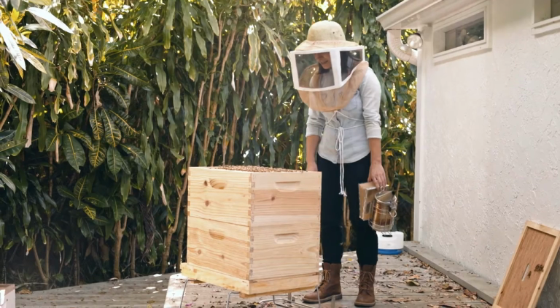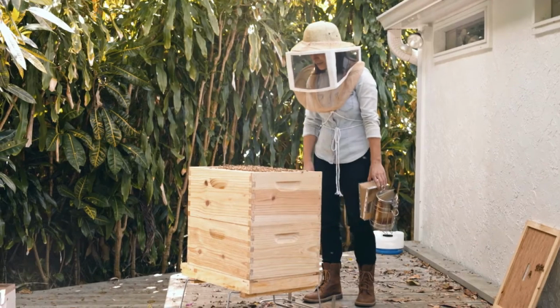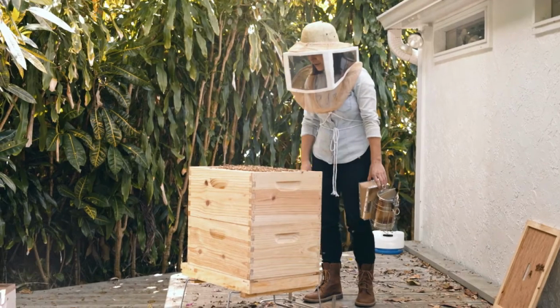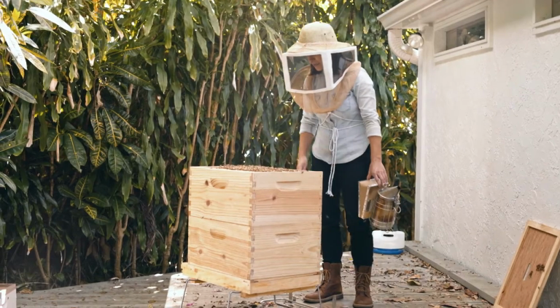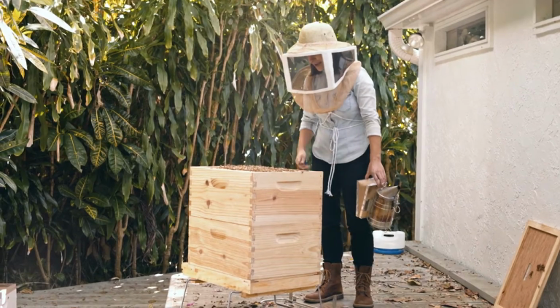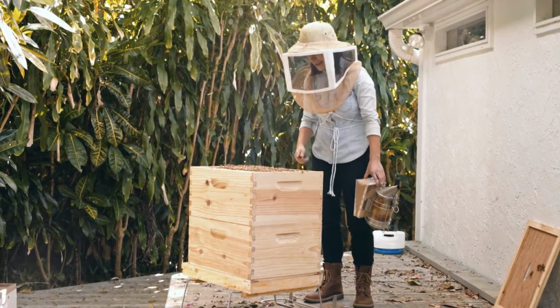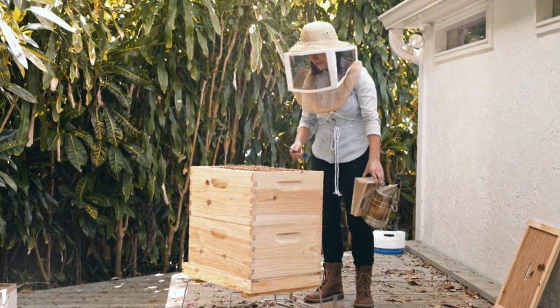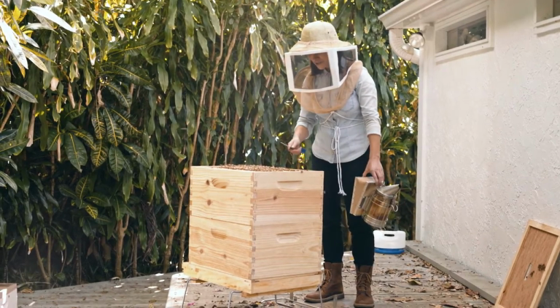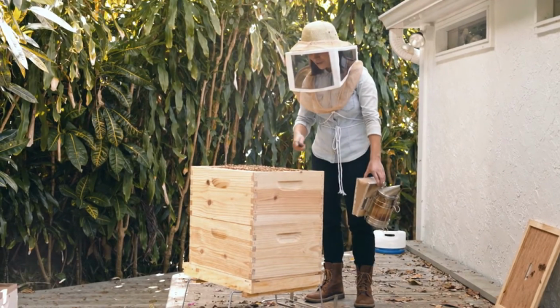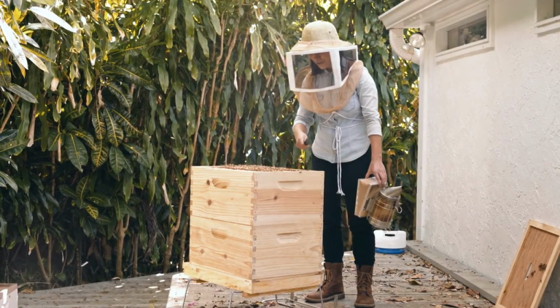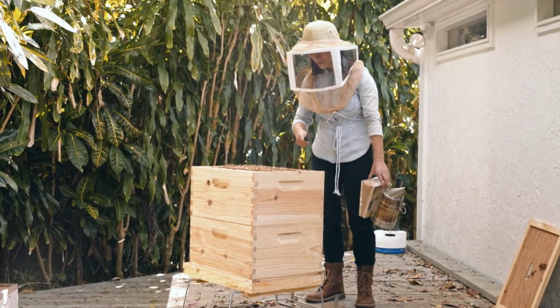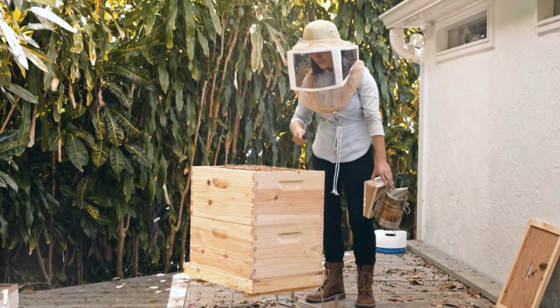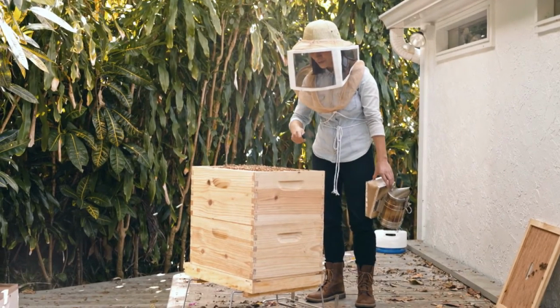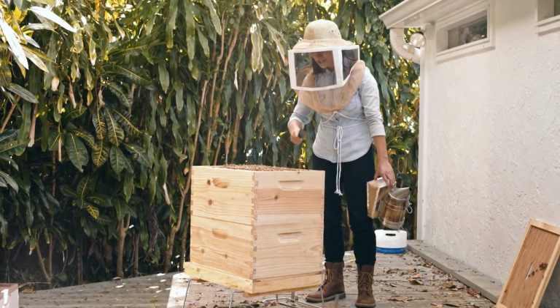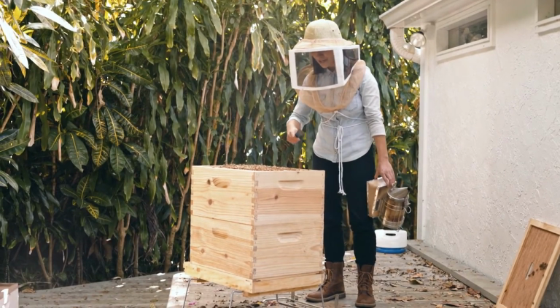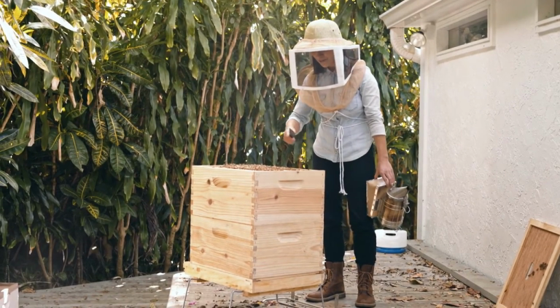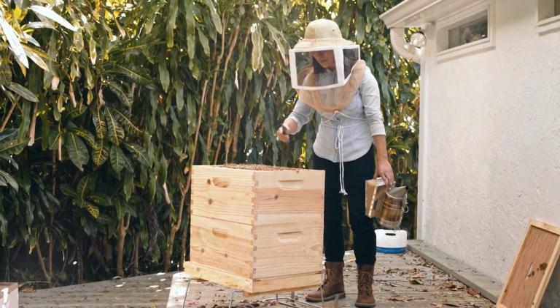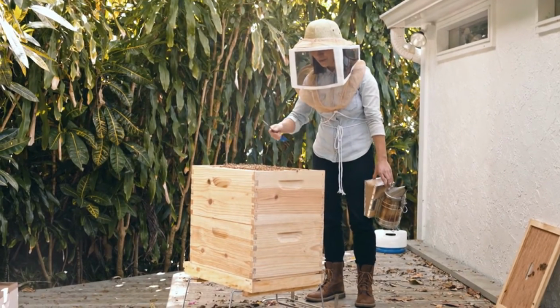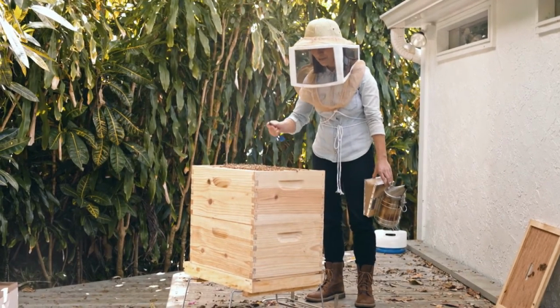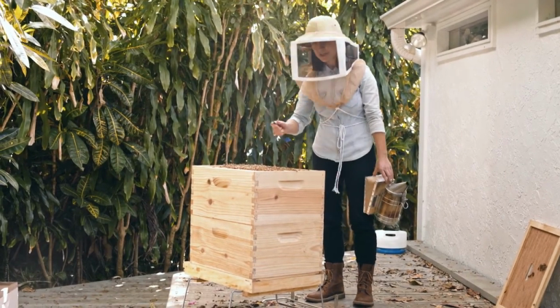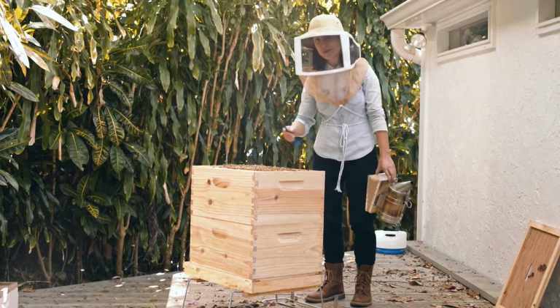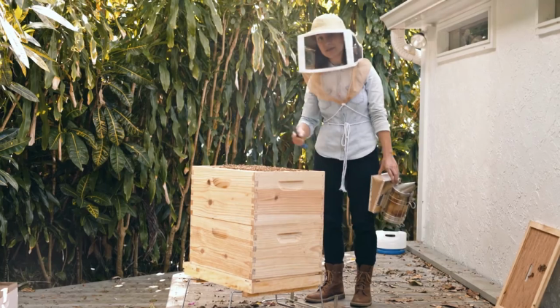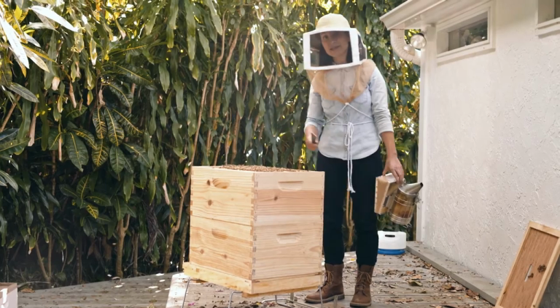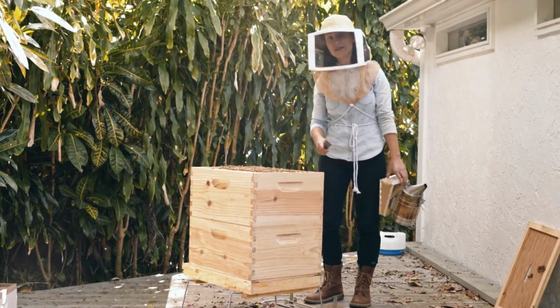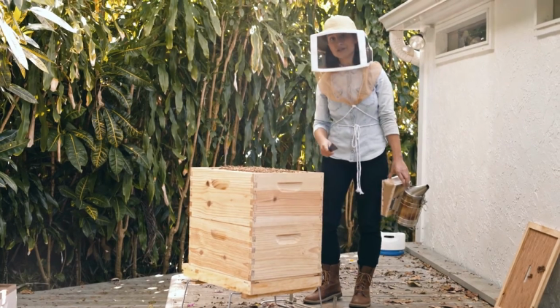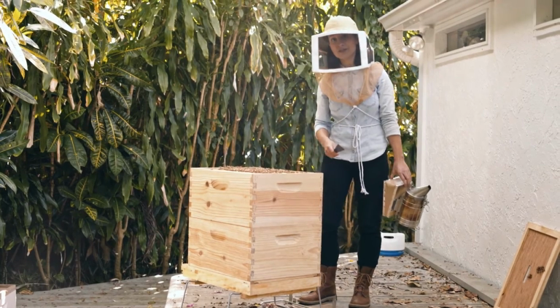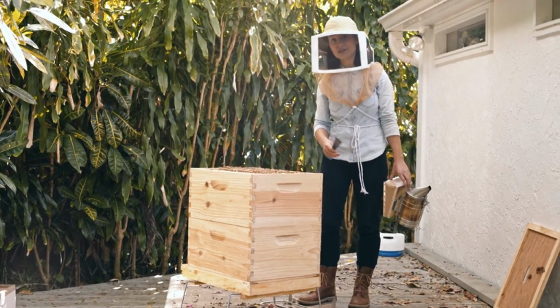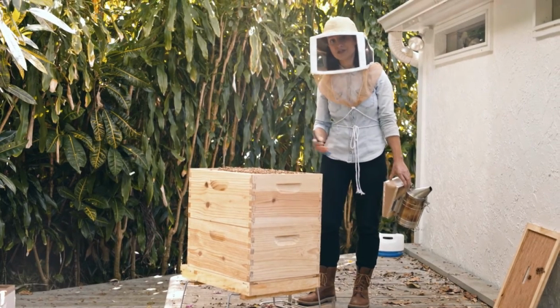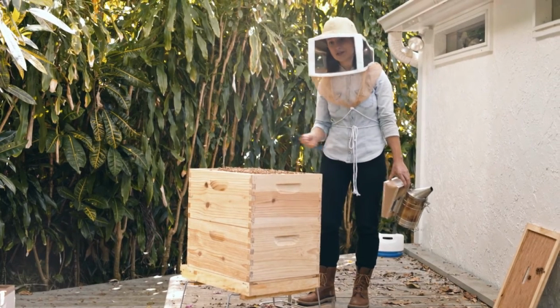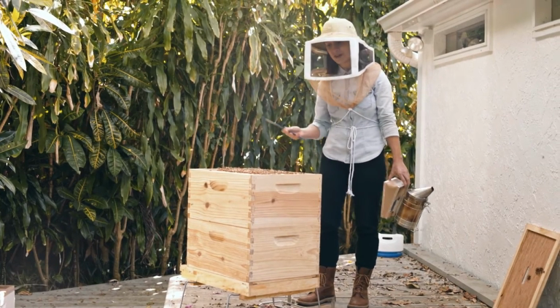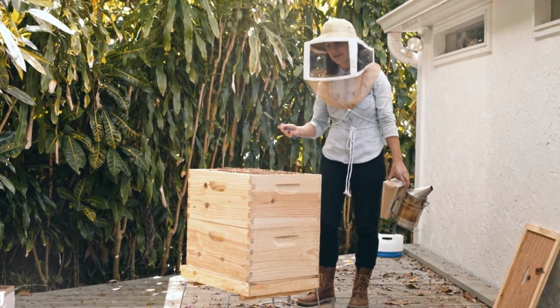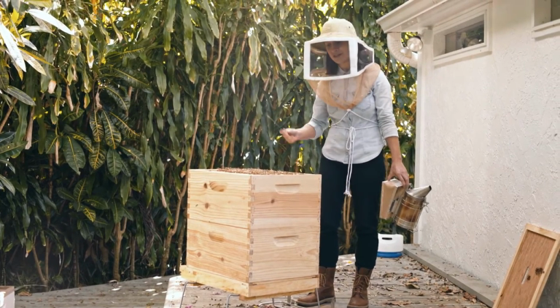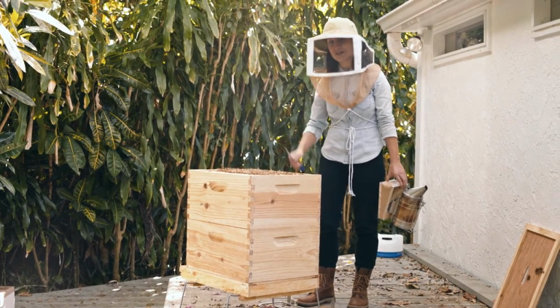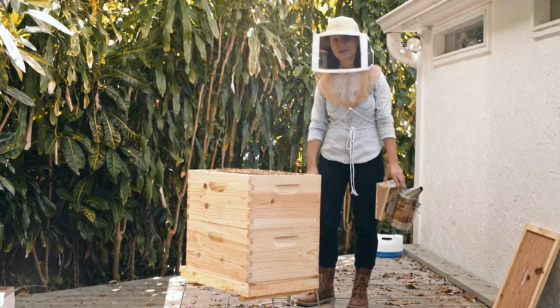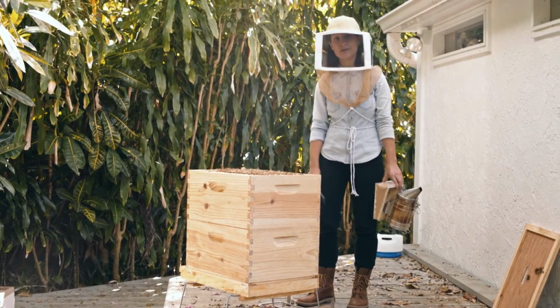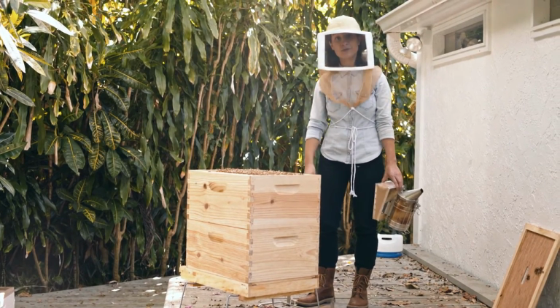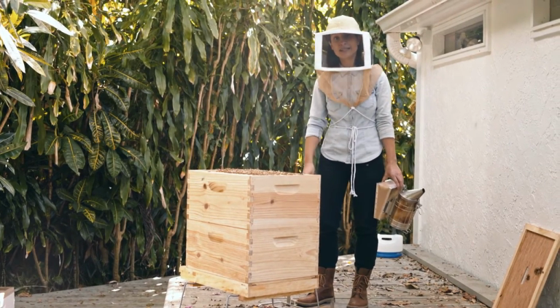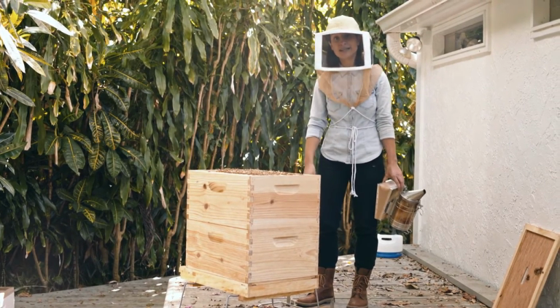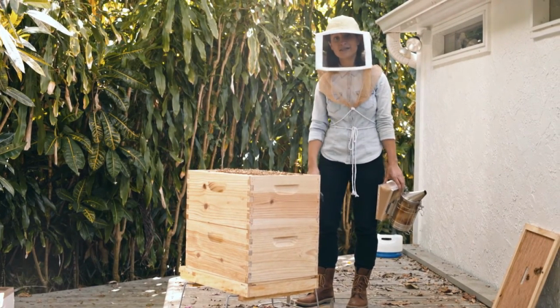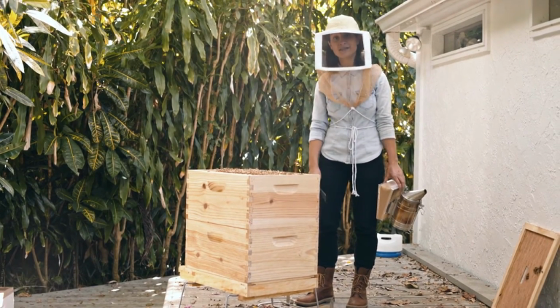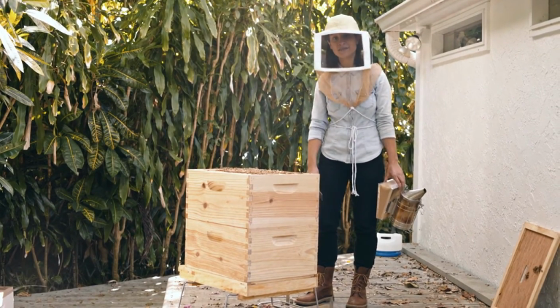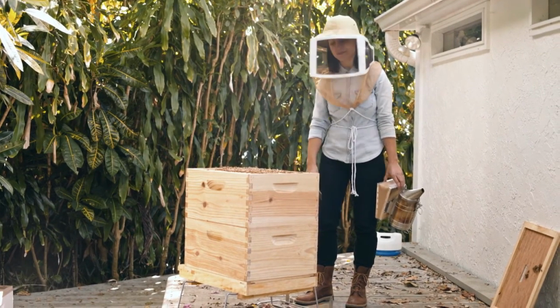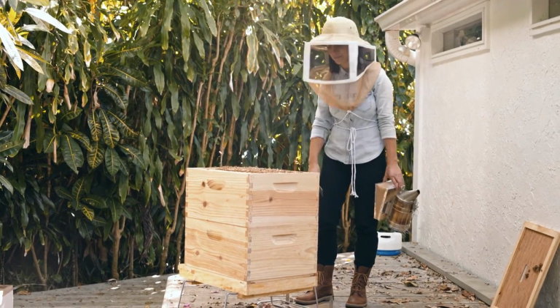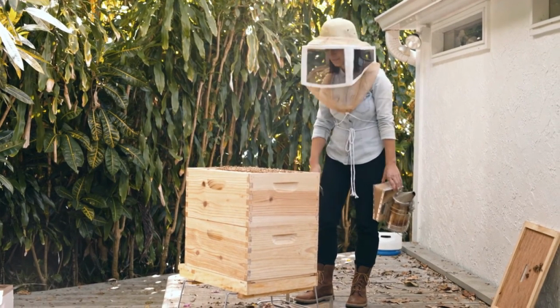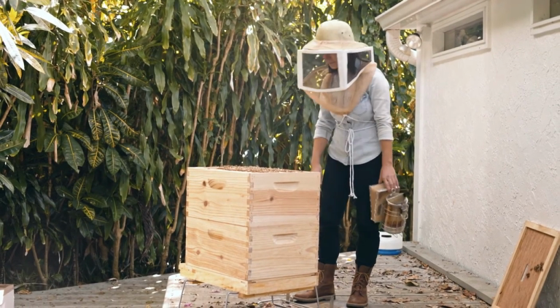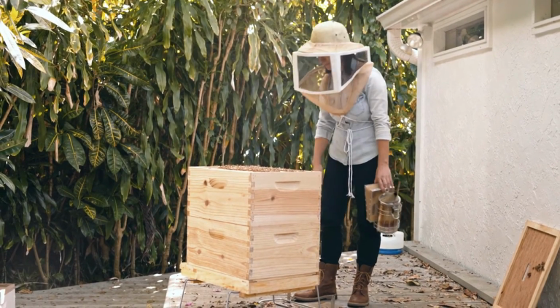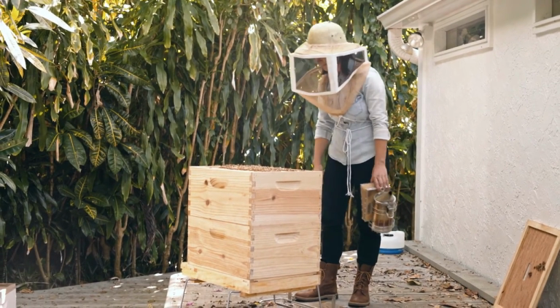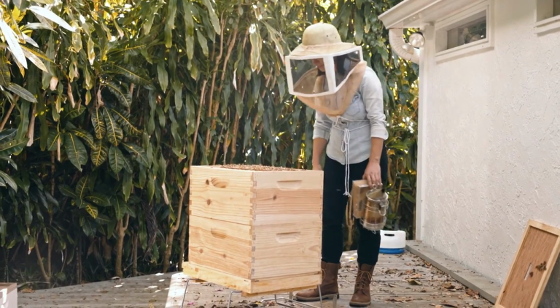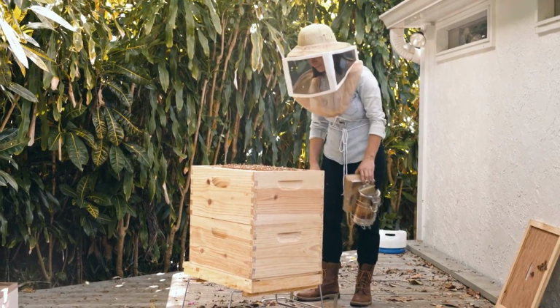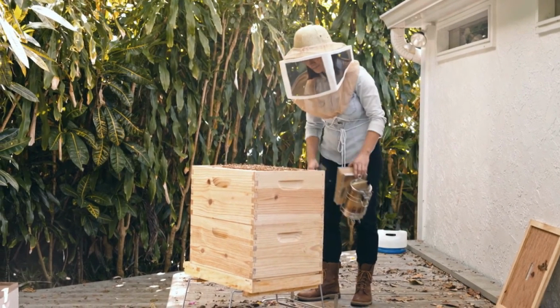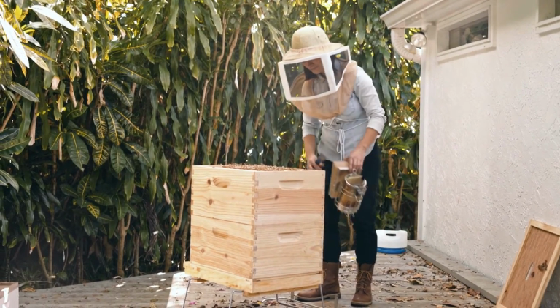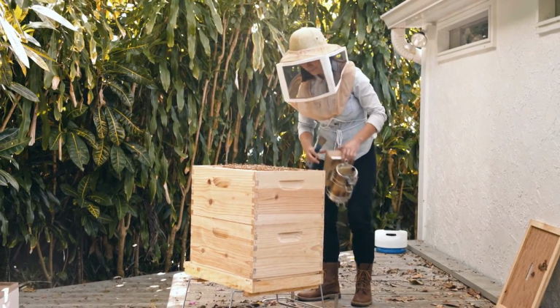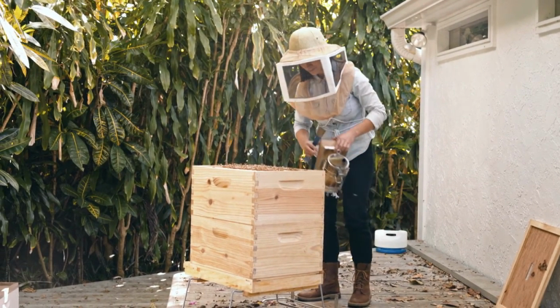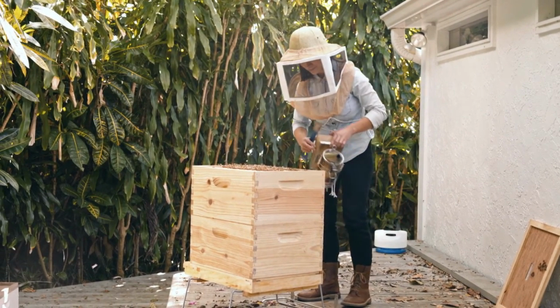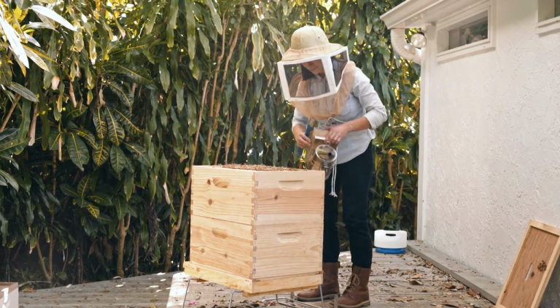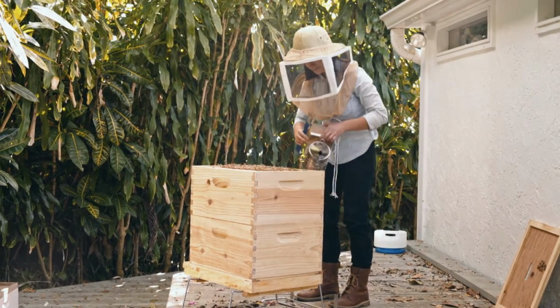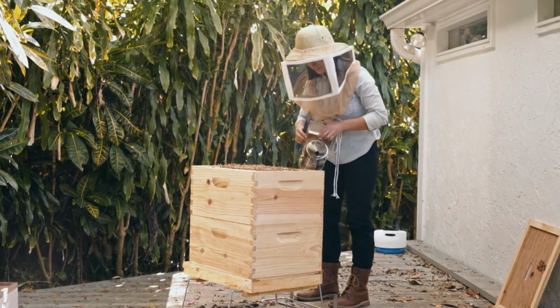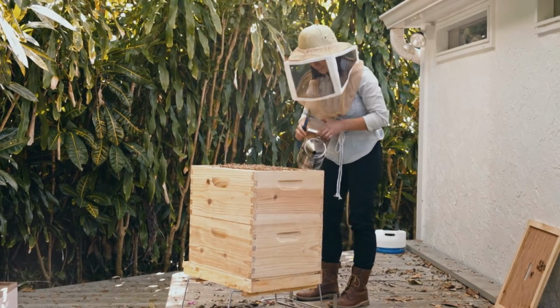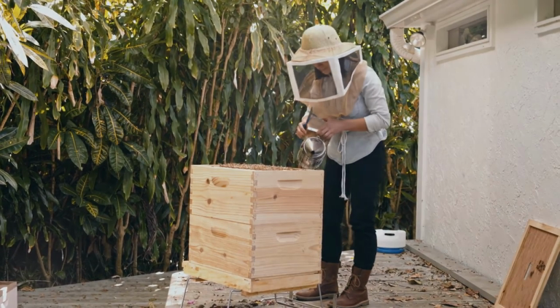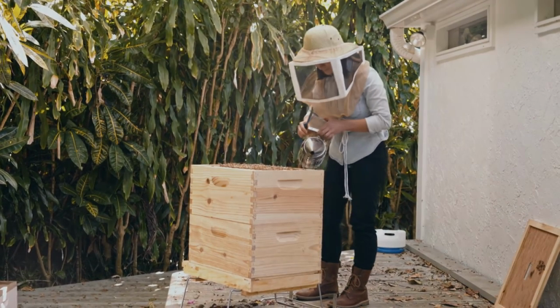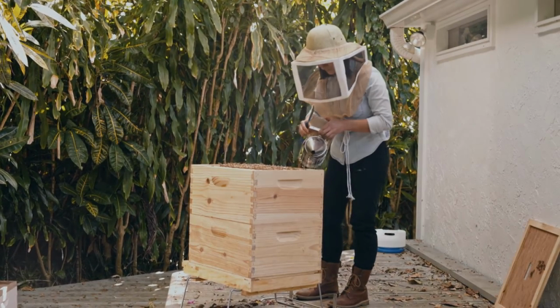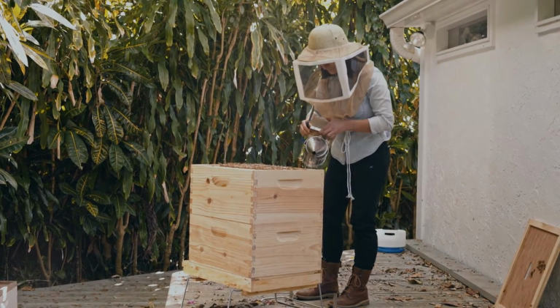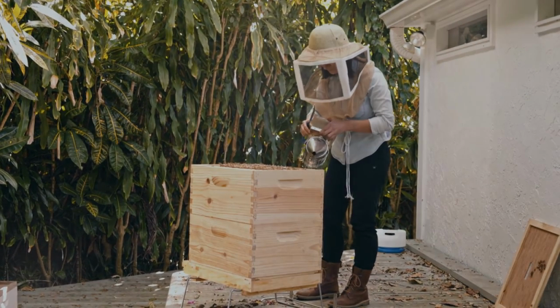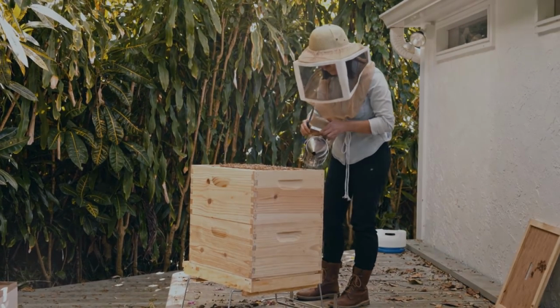I have to go through each and every one of these frames now to make sure I don't have any other queen cells.